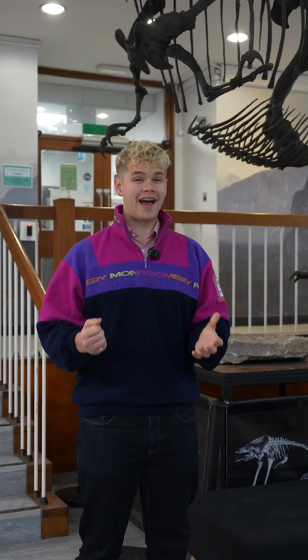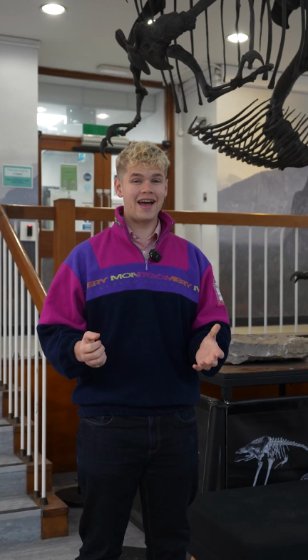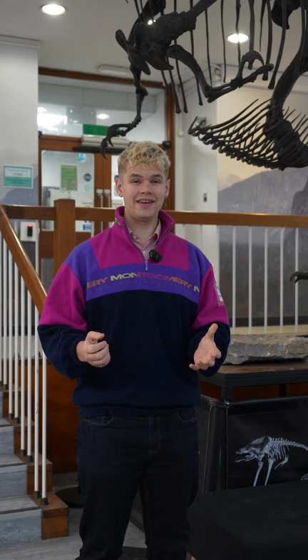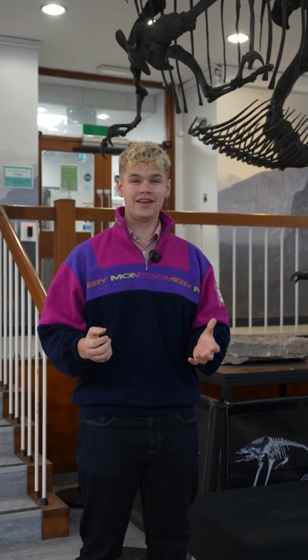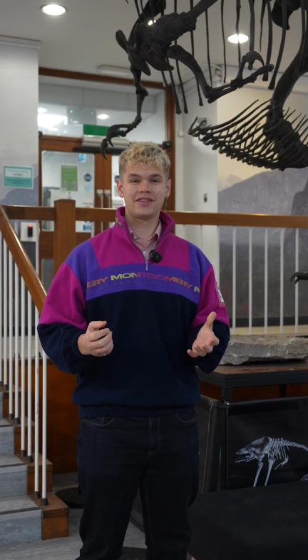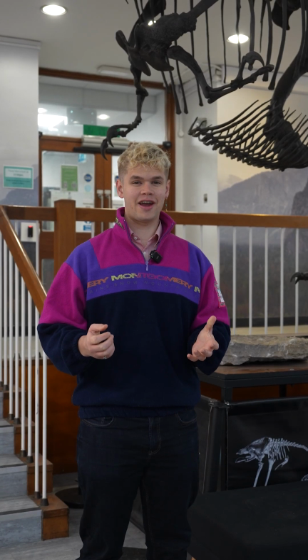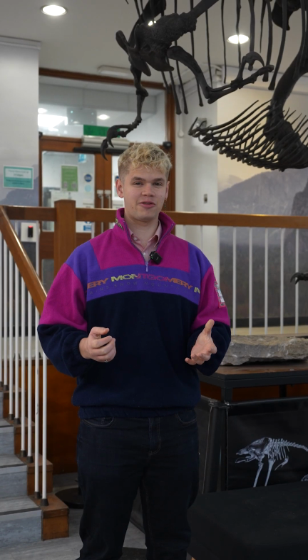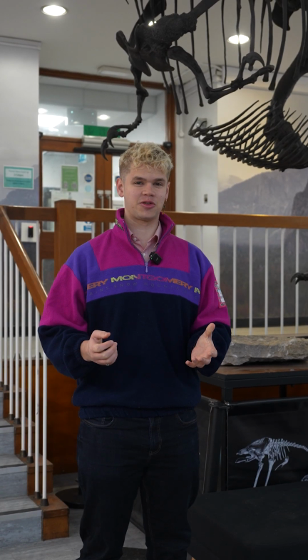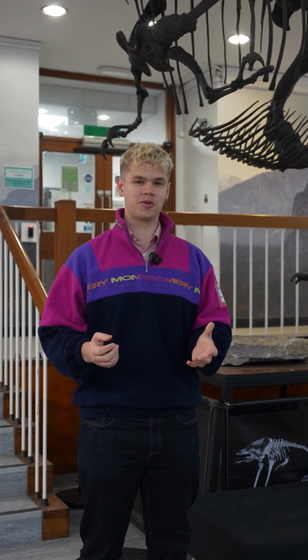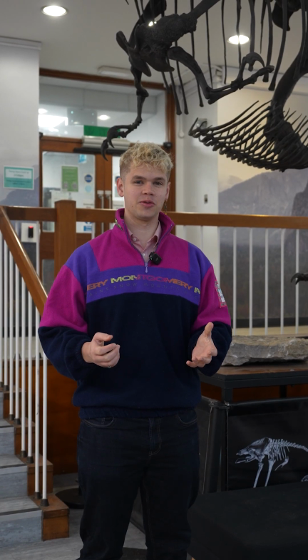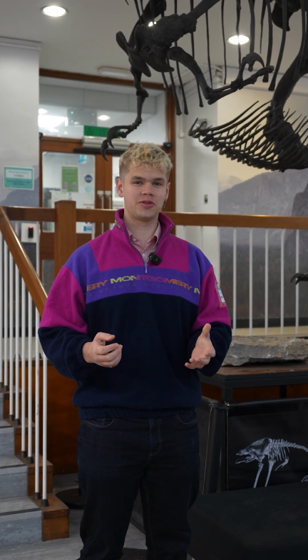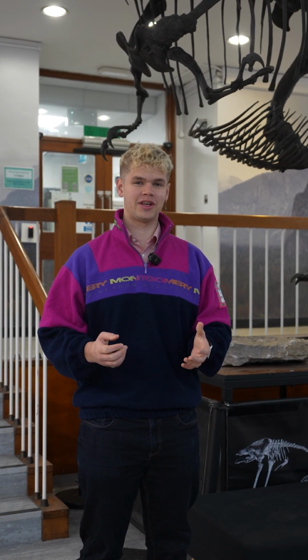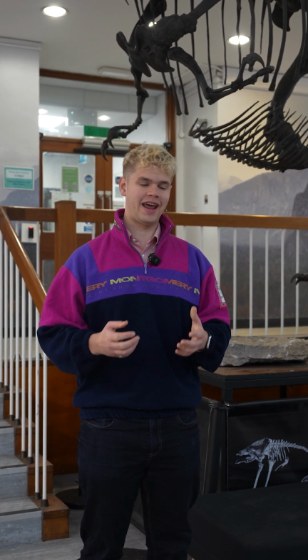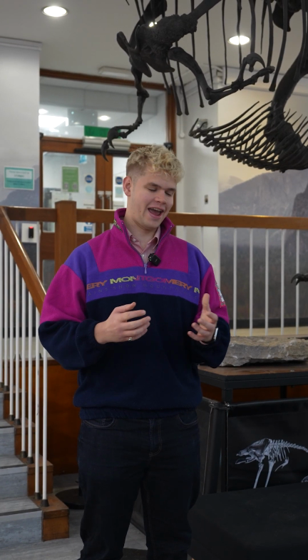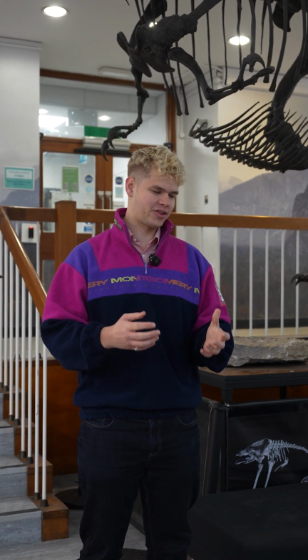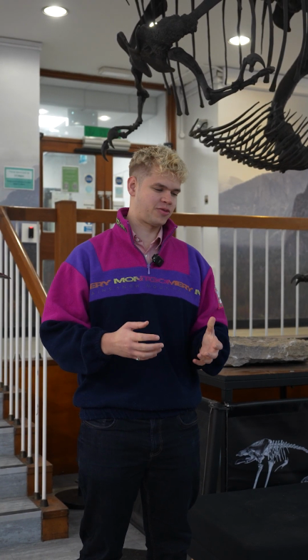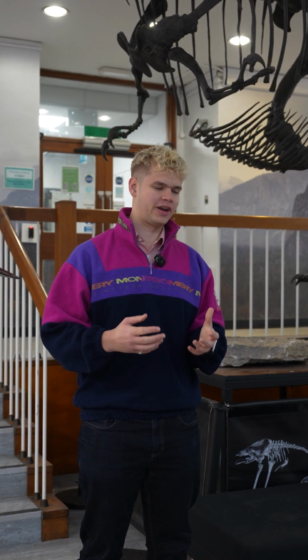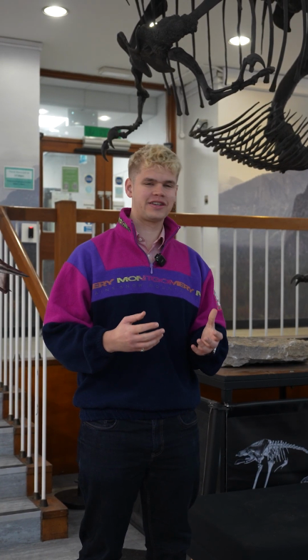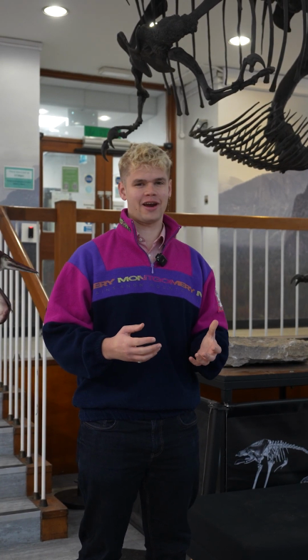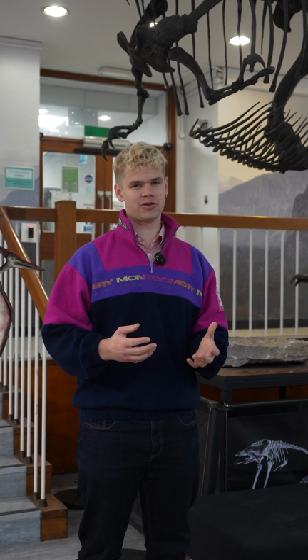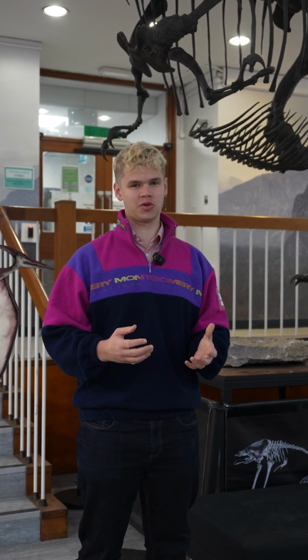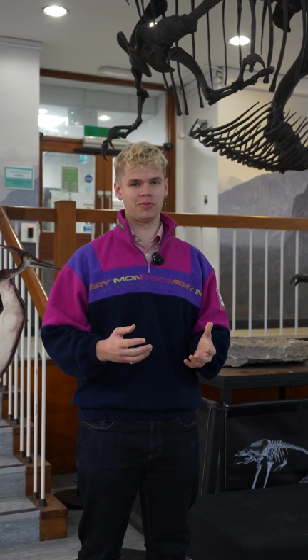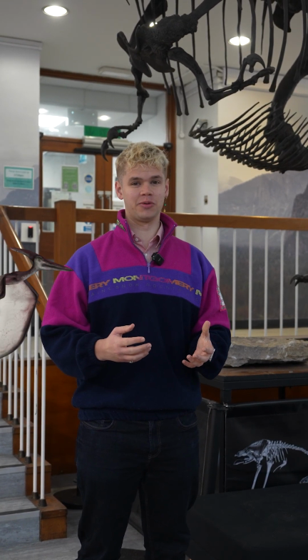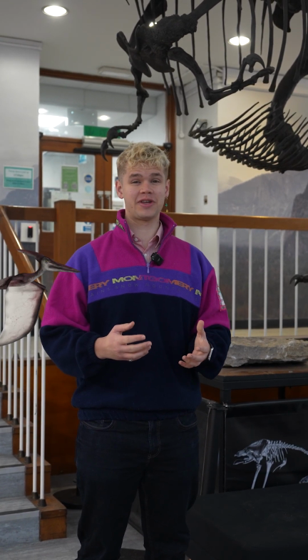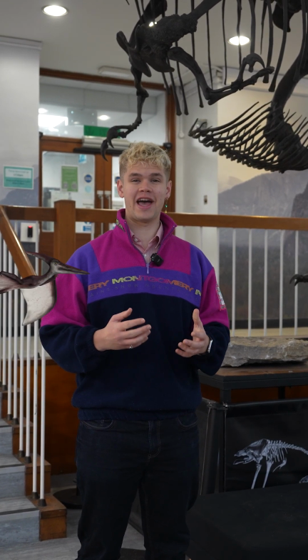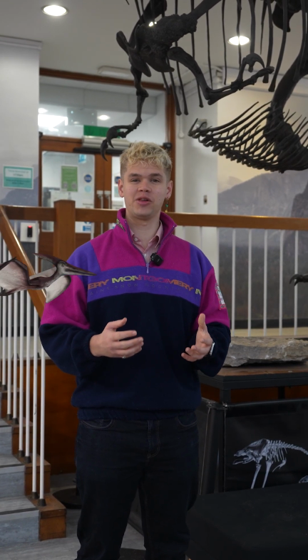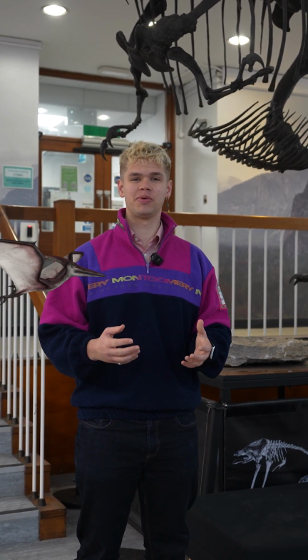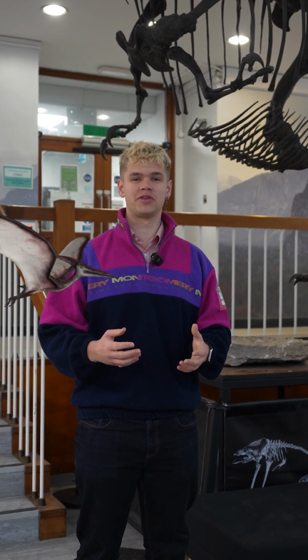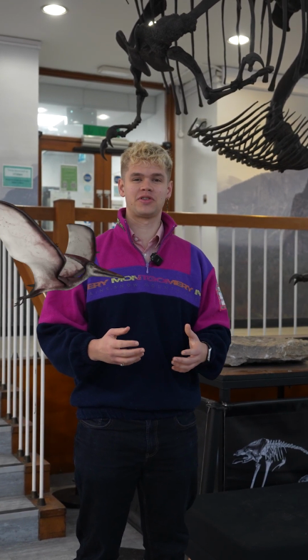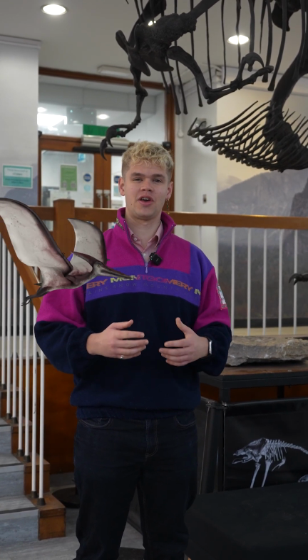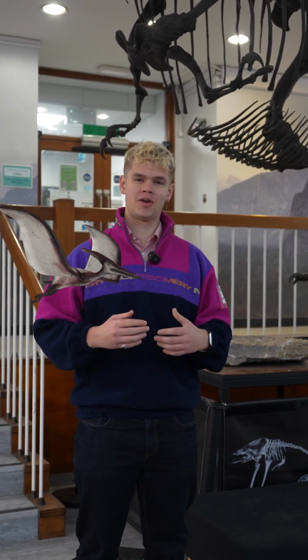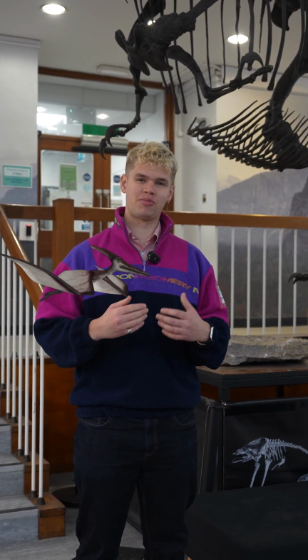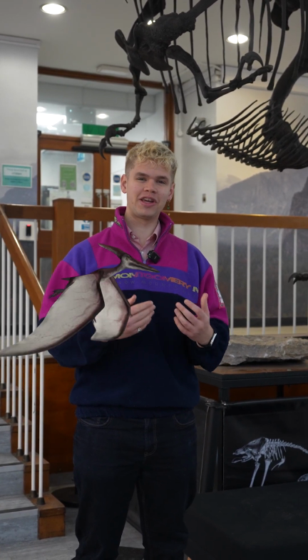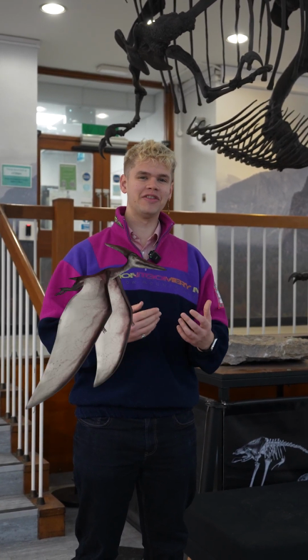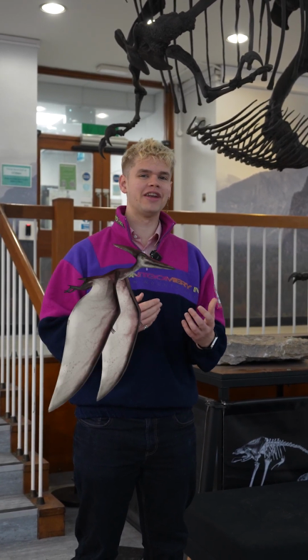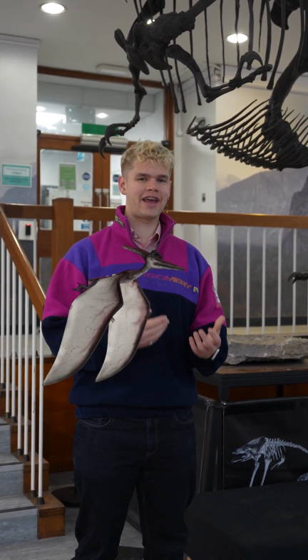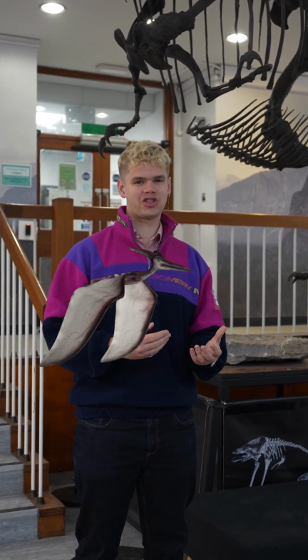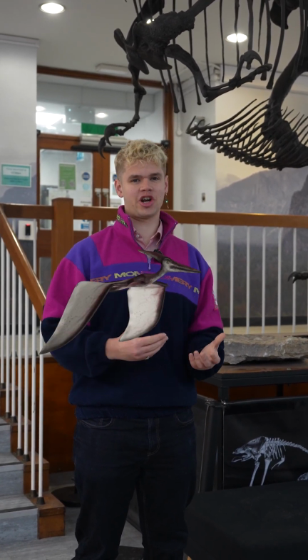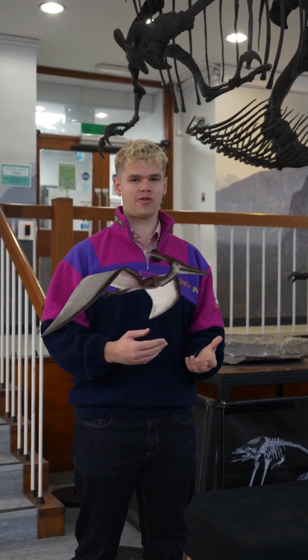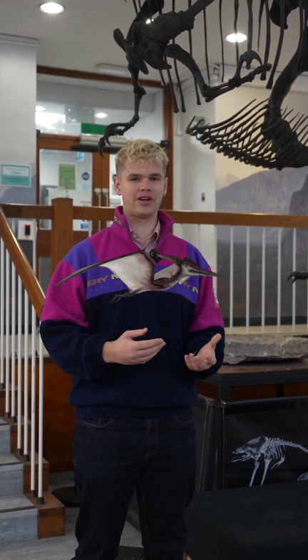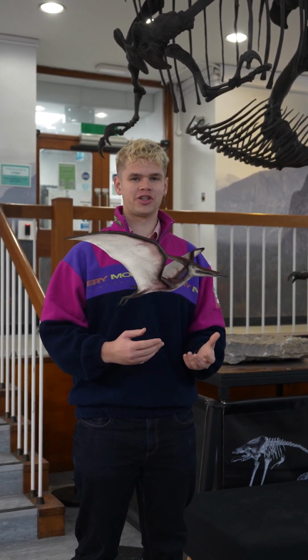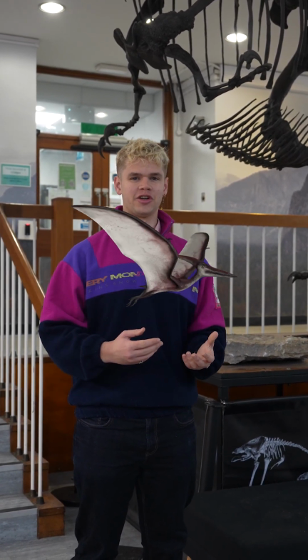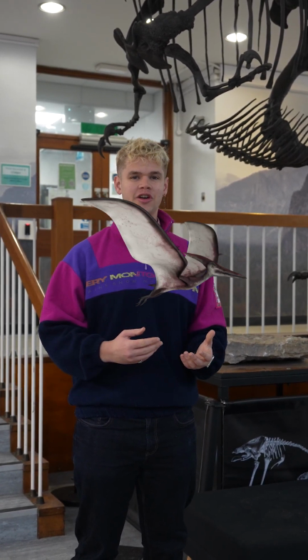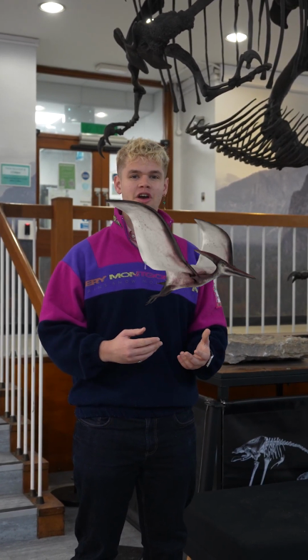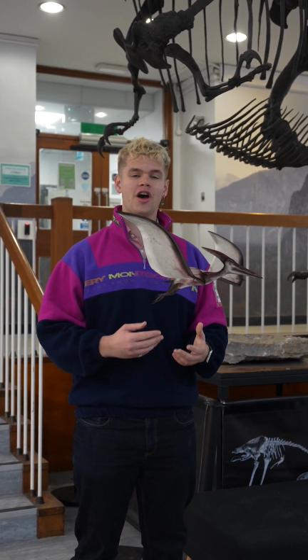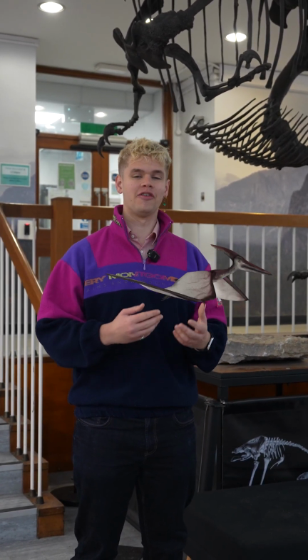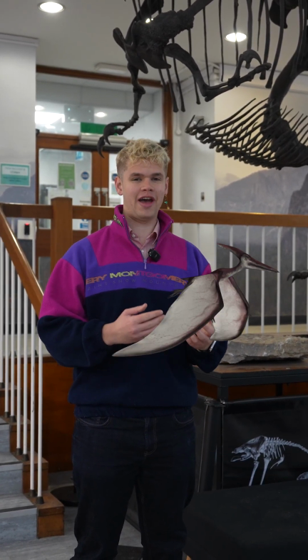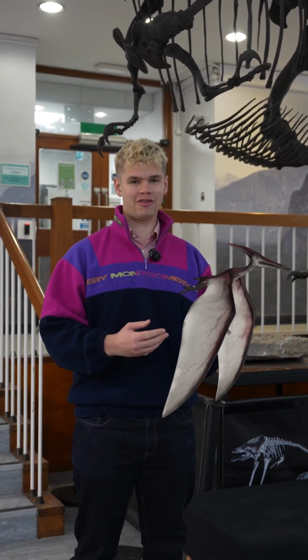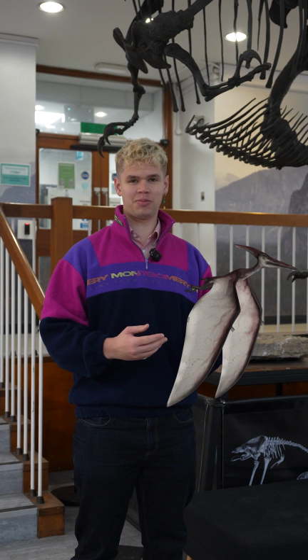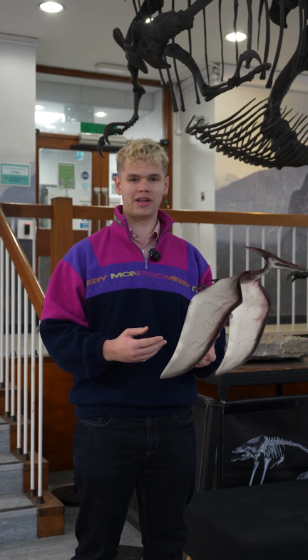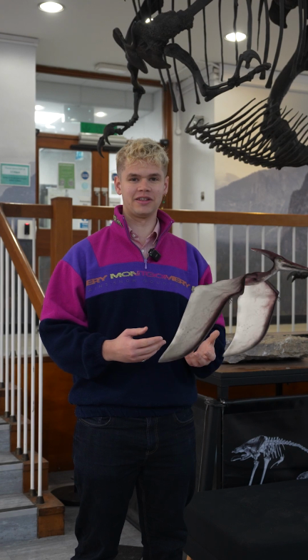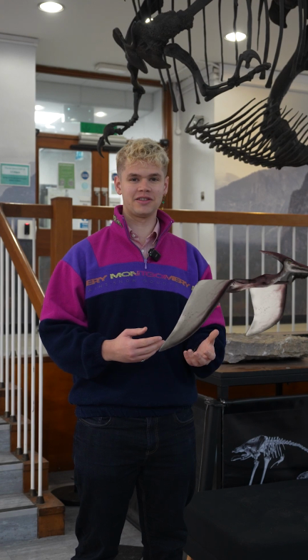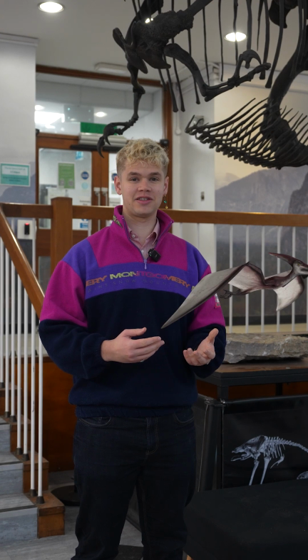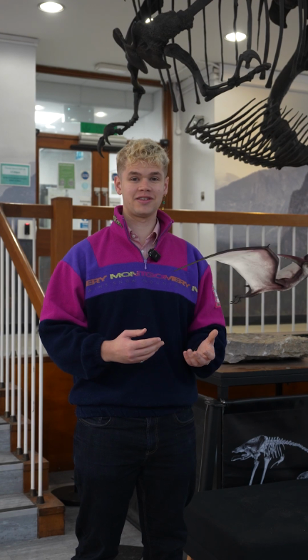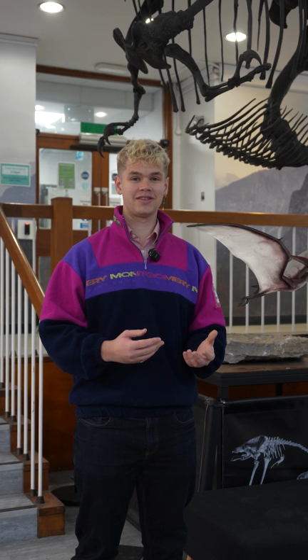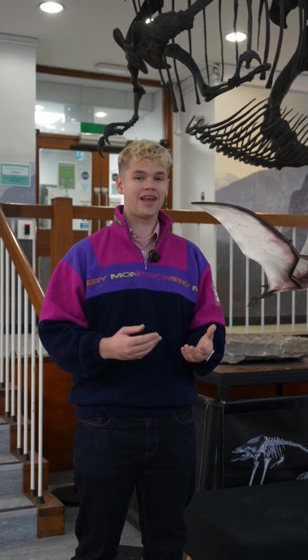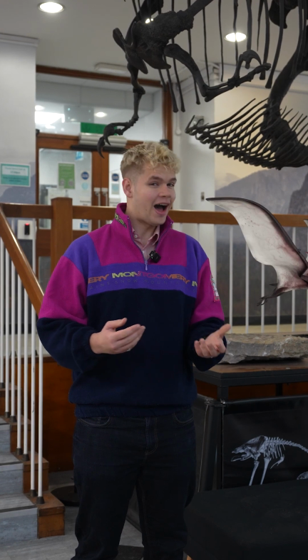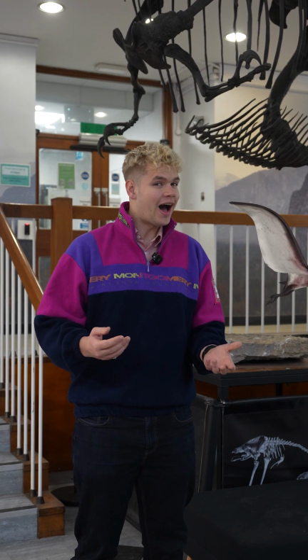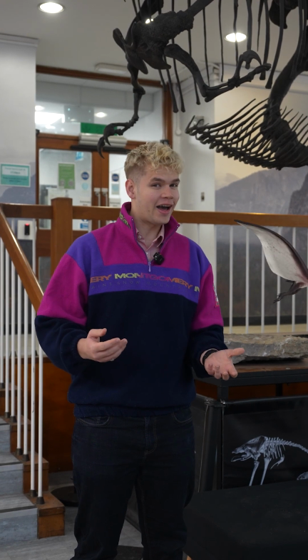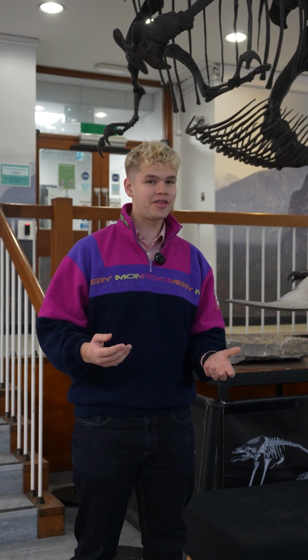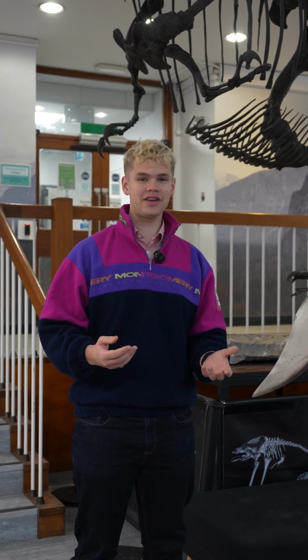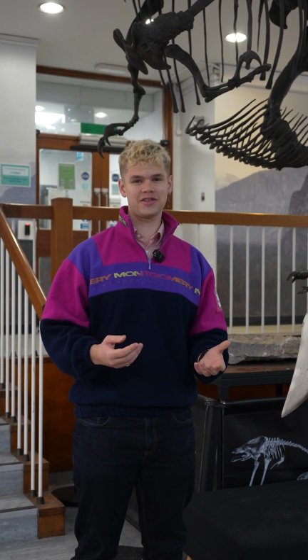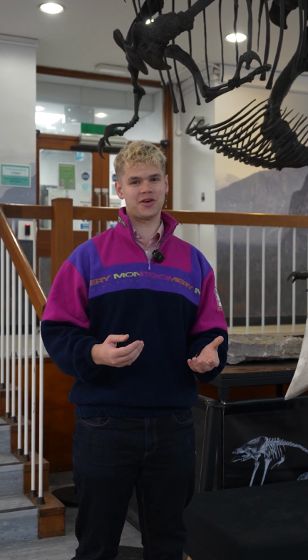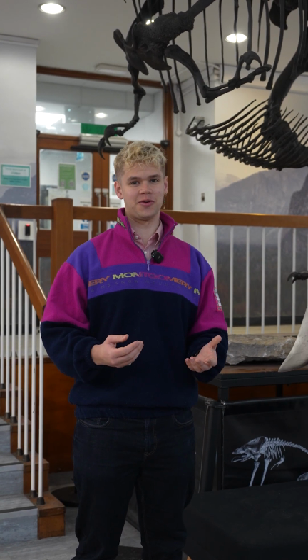Can pterosaurs and x-raying pterosaur bones help us bring in the next generation of aeroplanes? I think so.